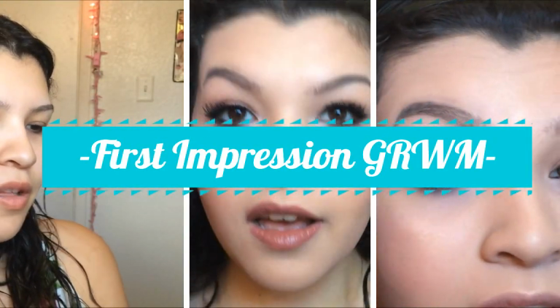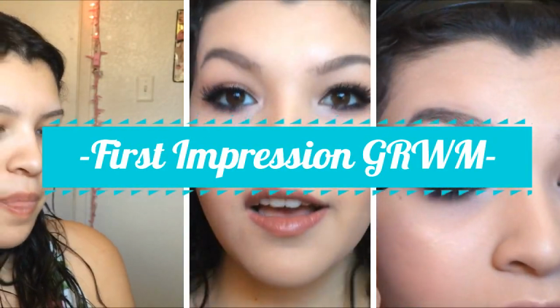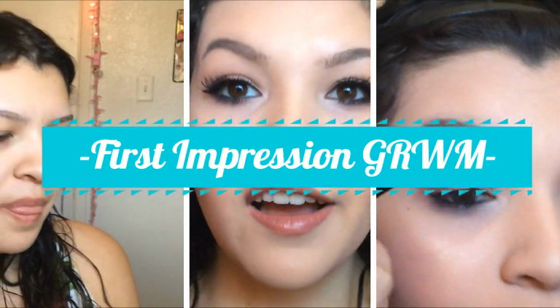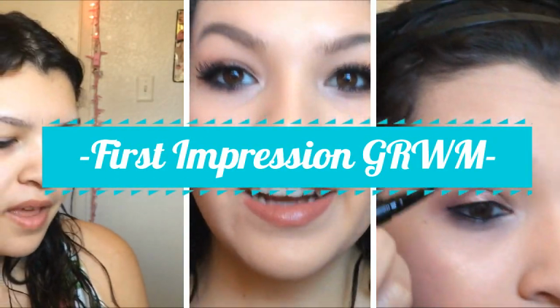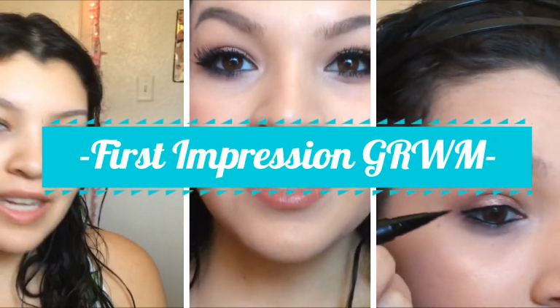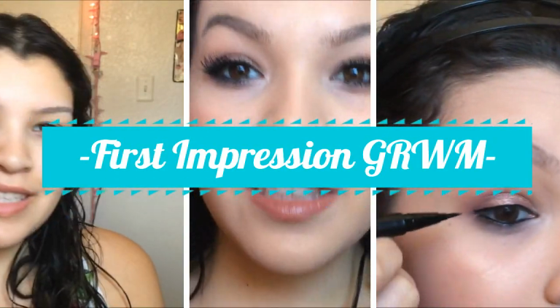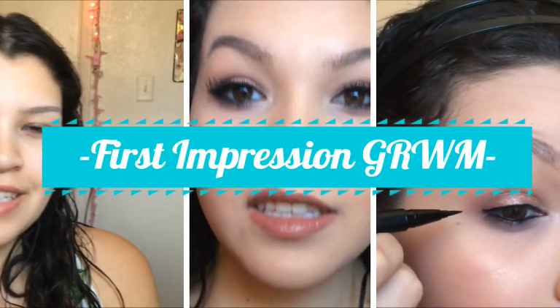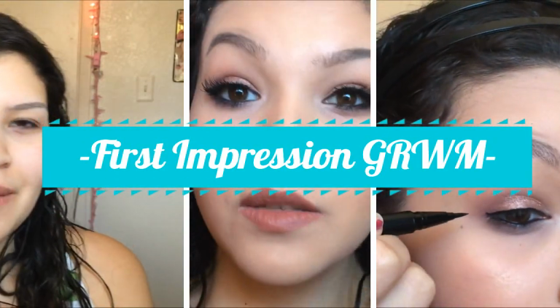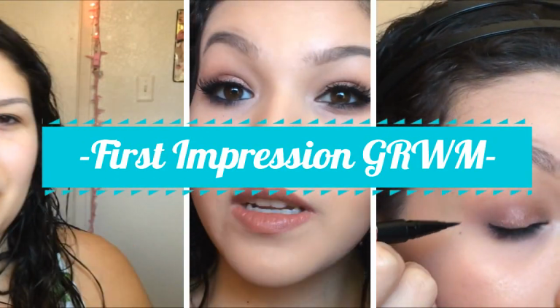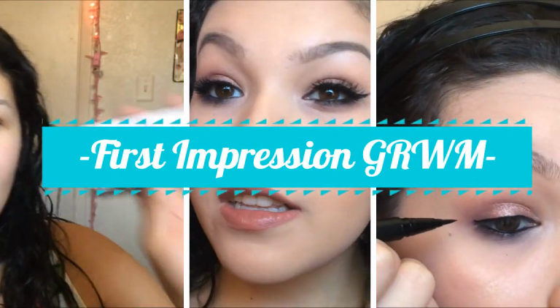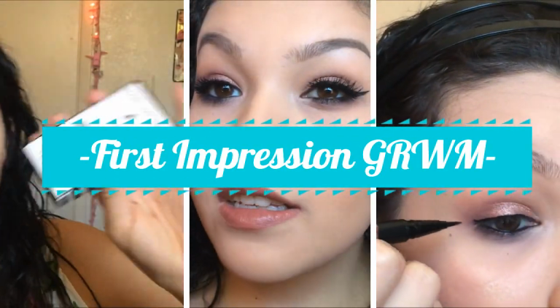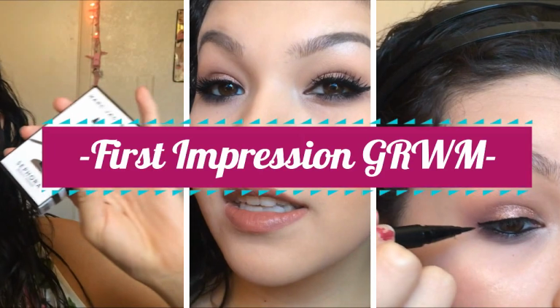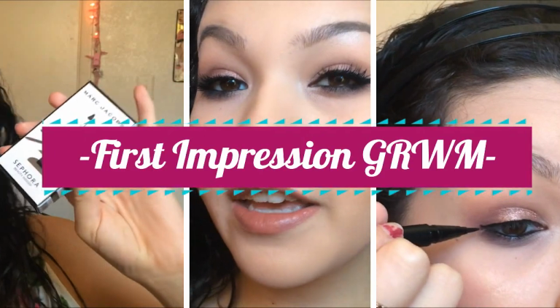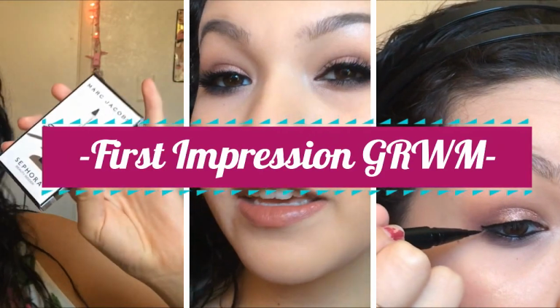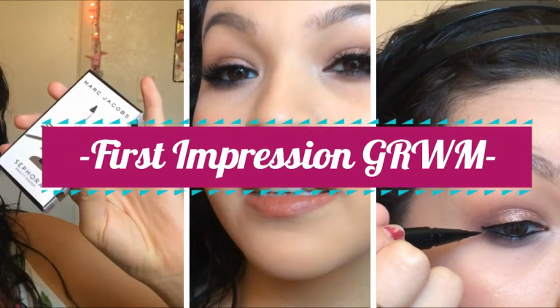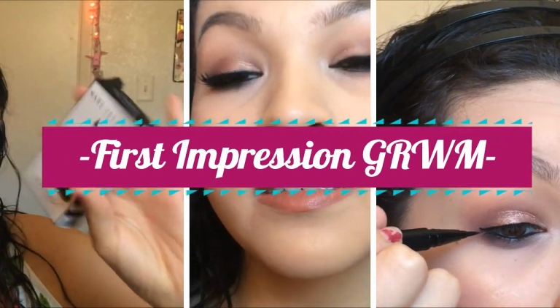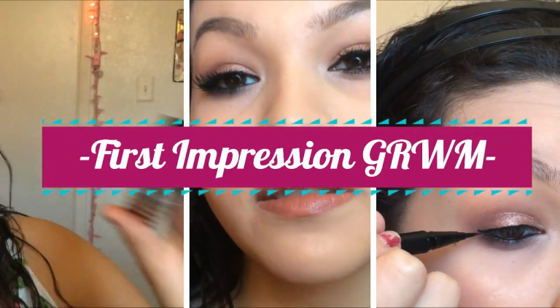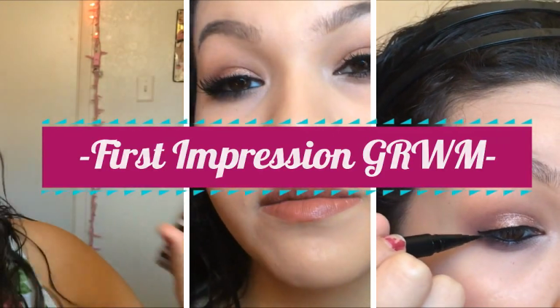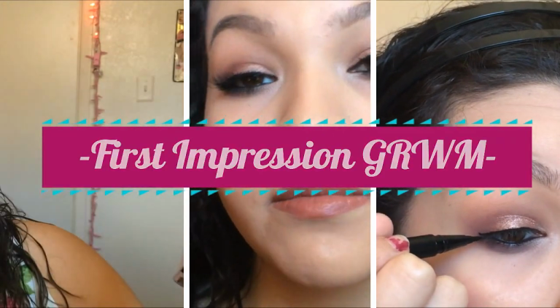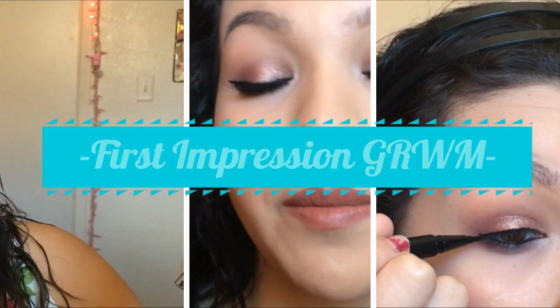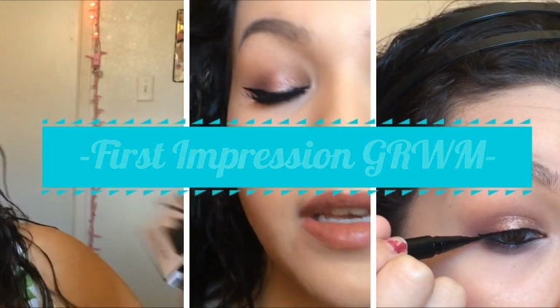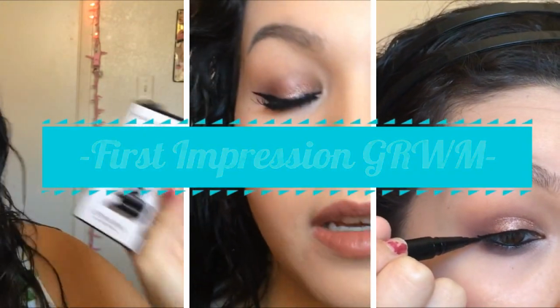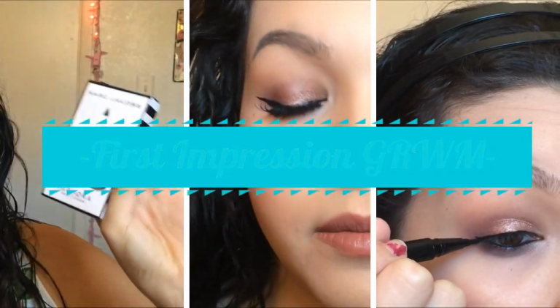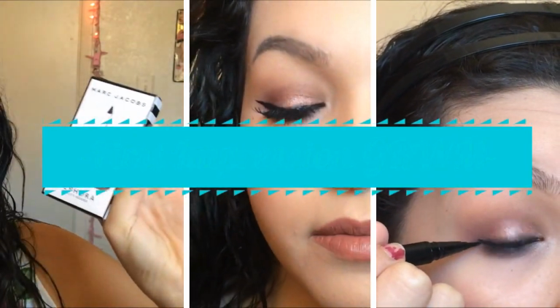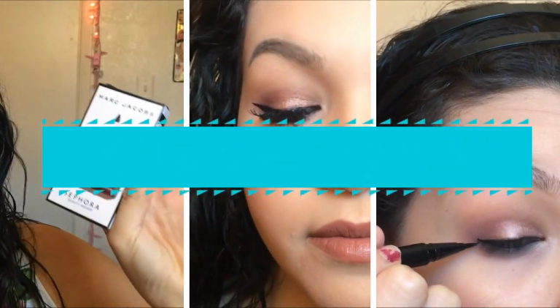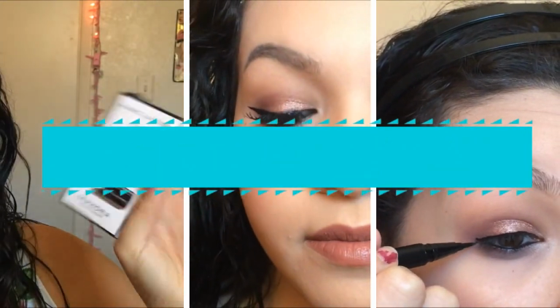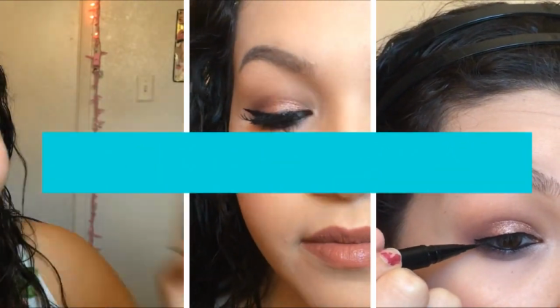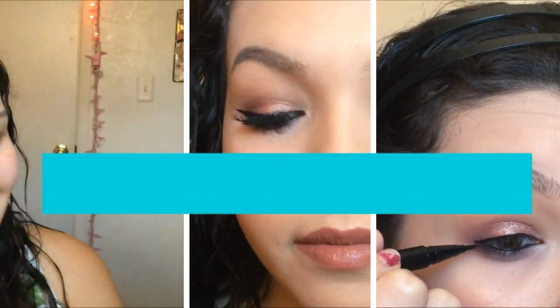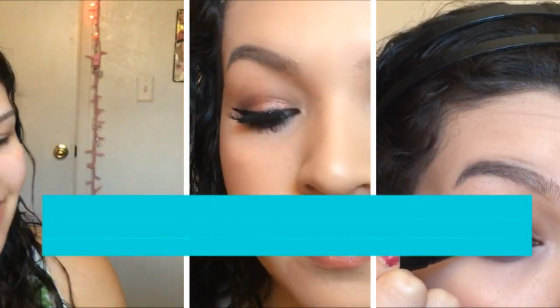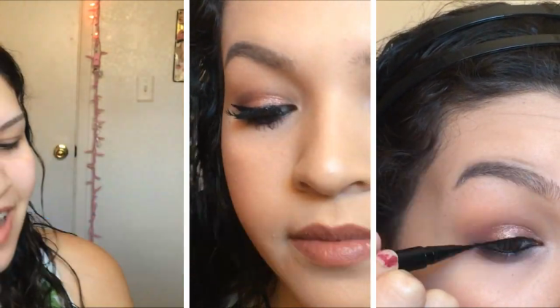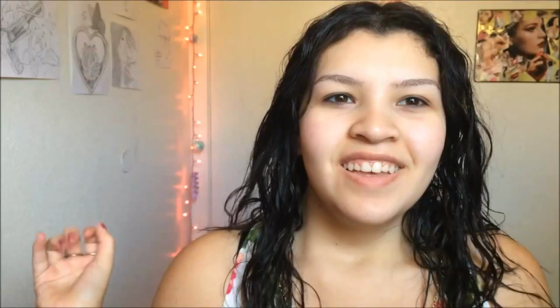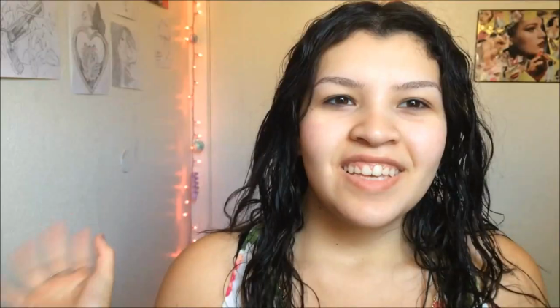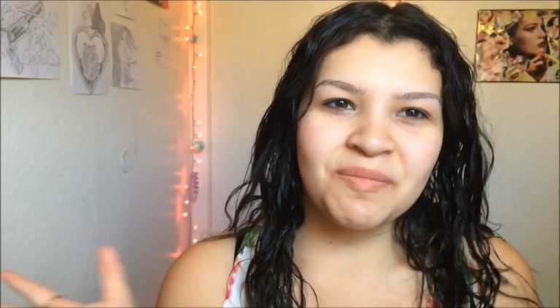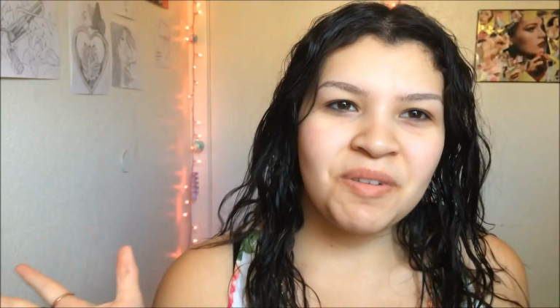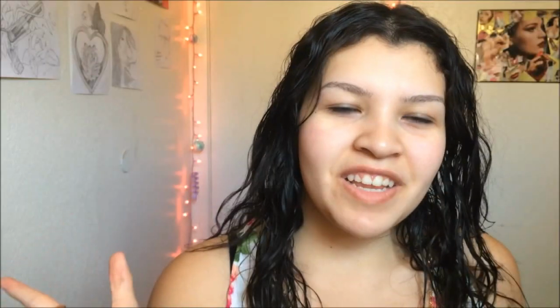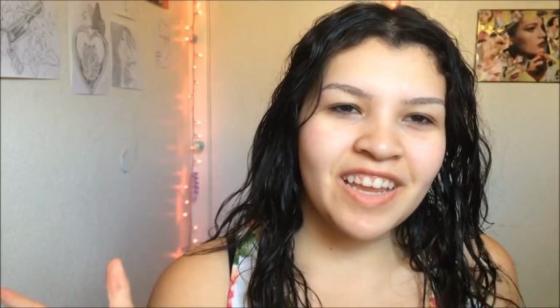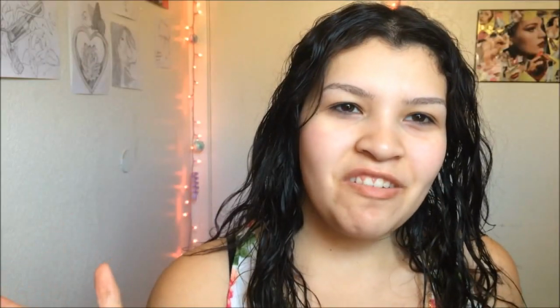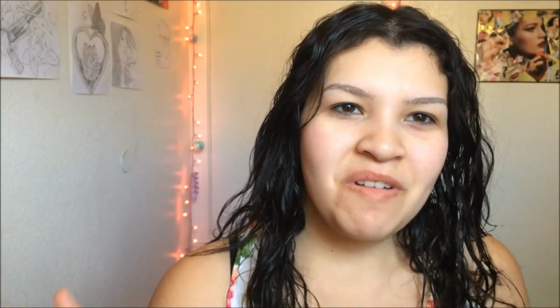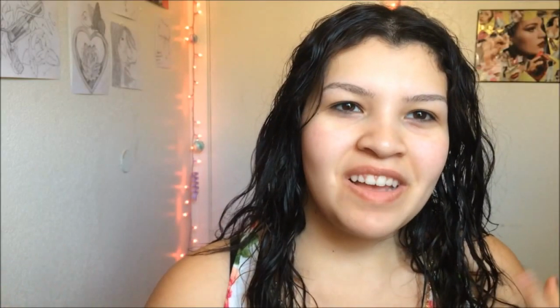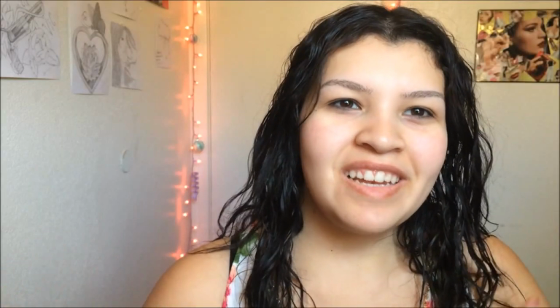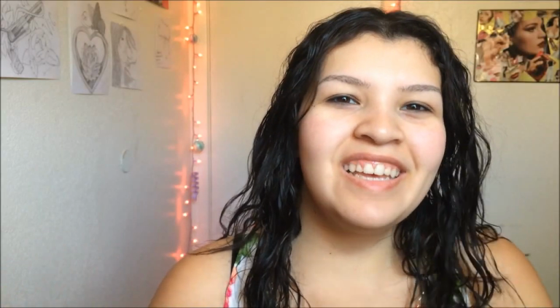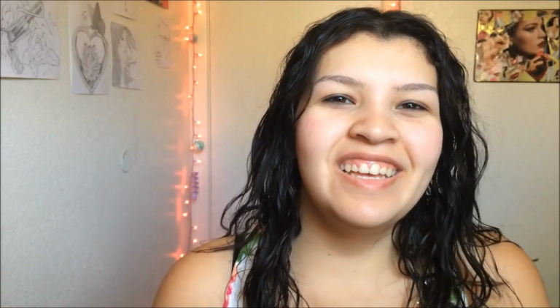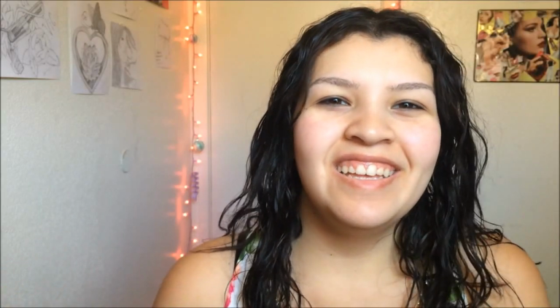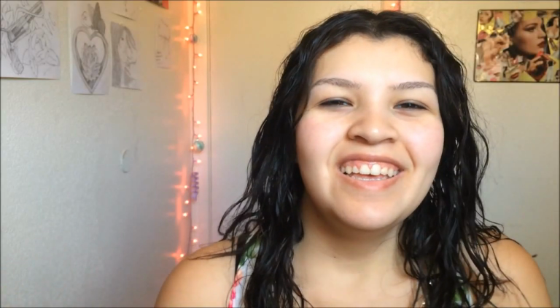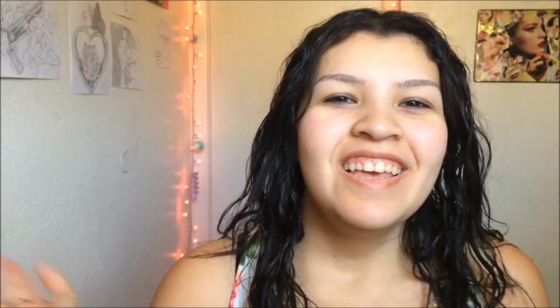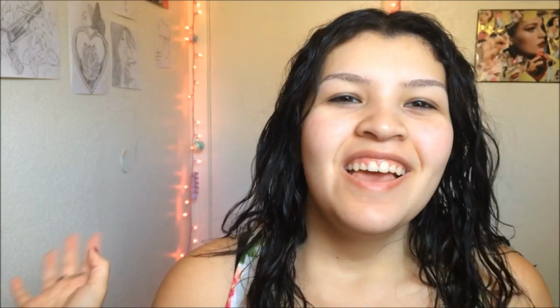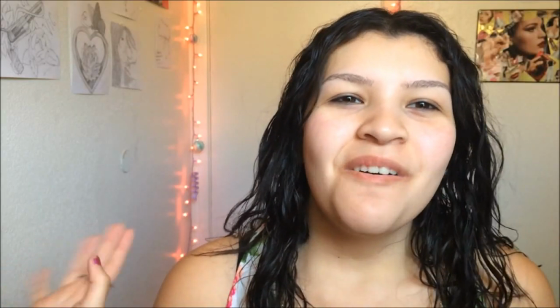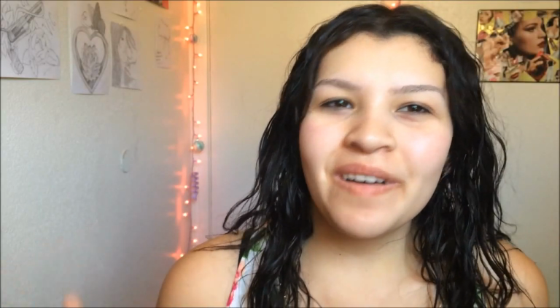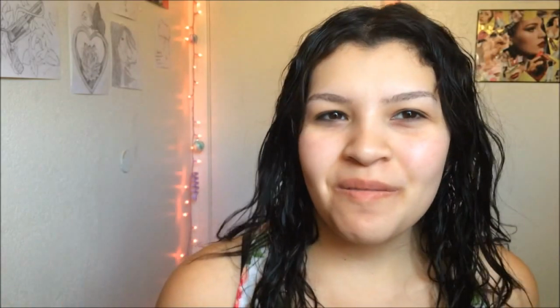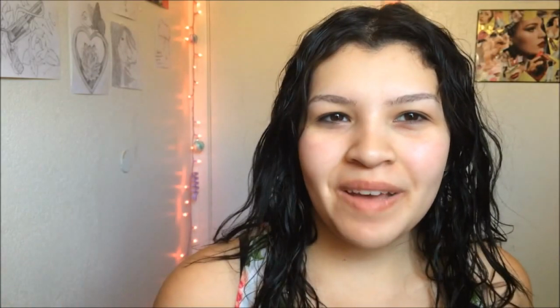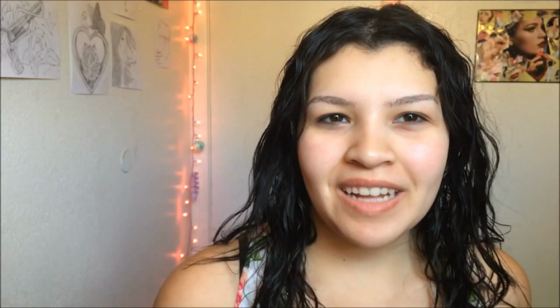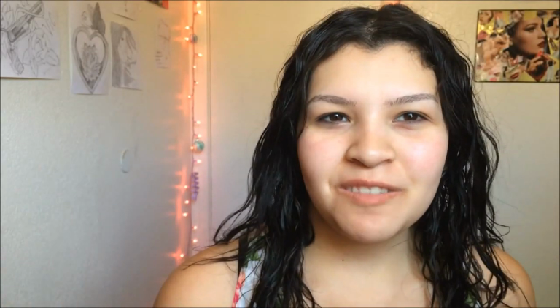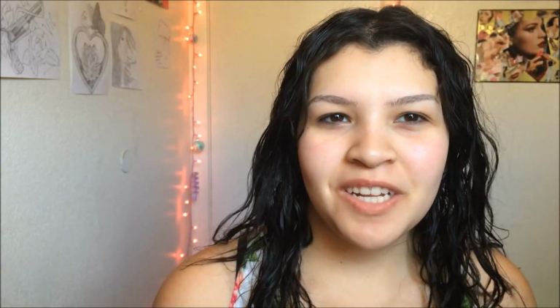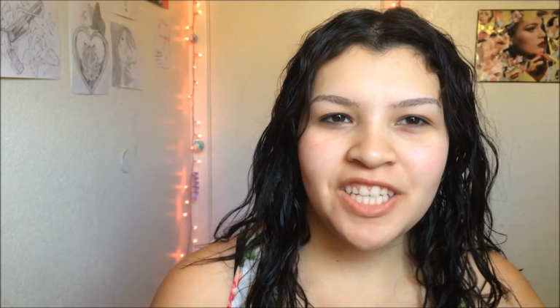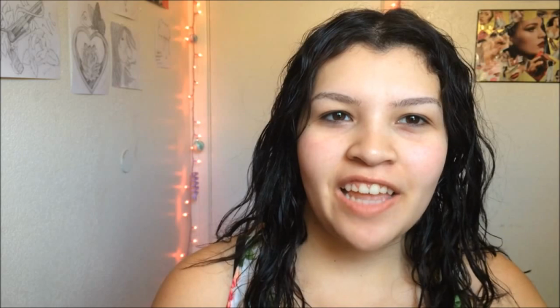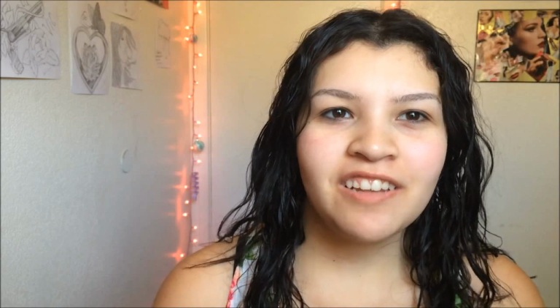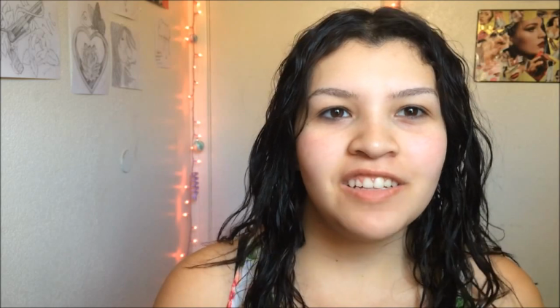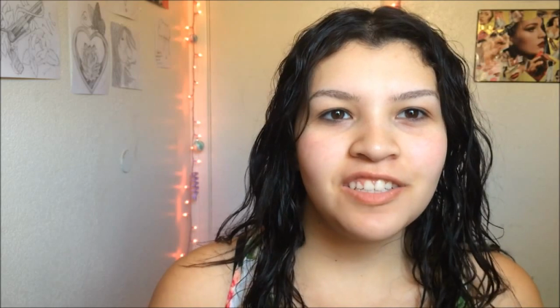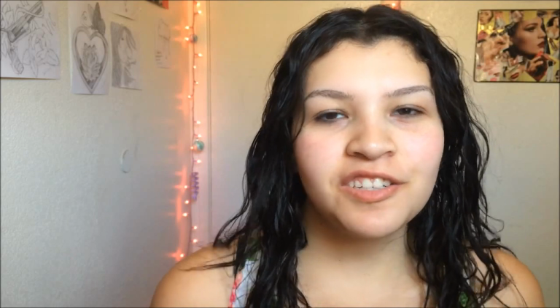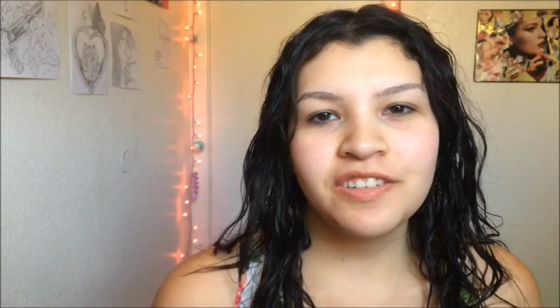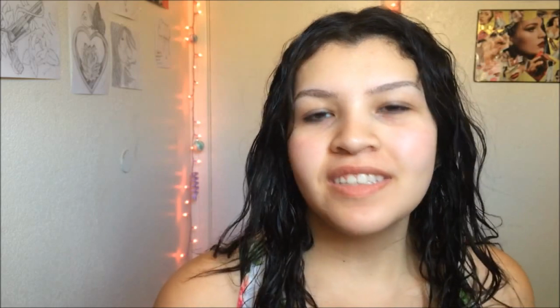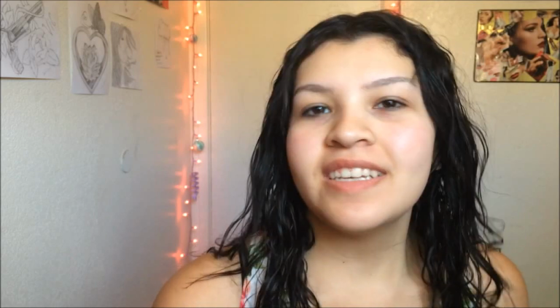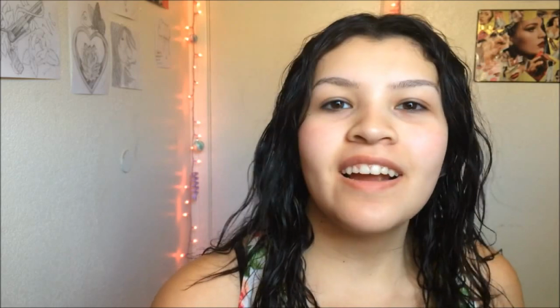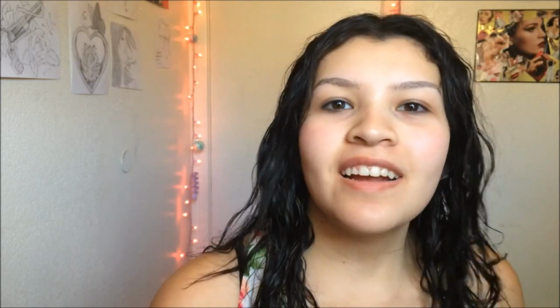Good morning everyone, welcome back to my channel. It's your girl Sierra.